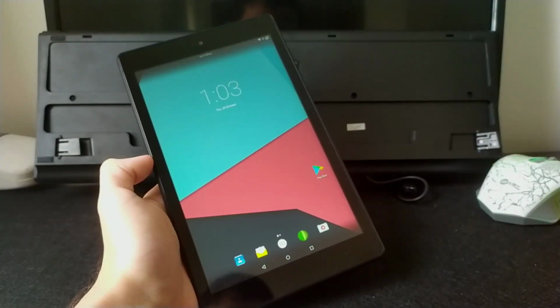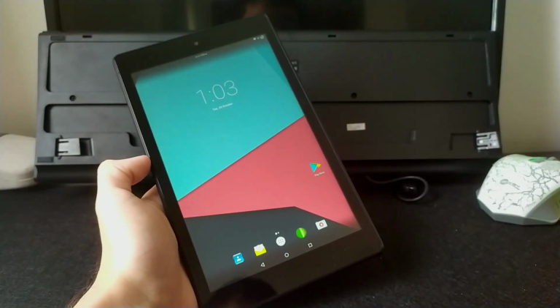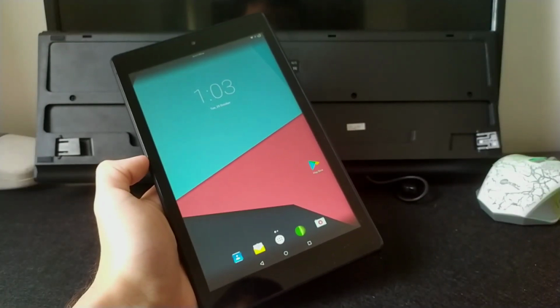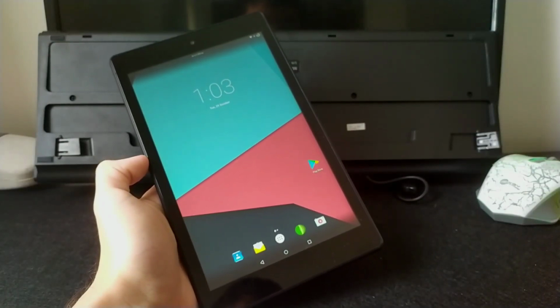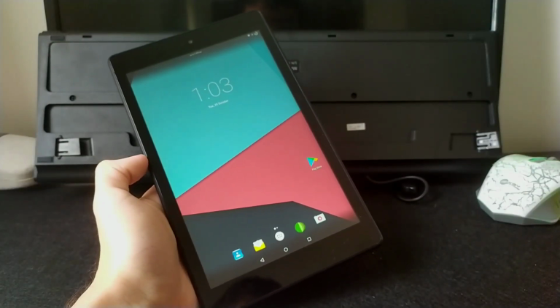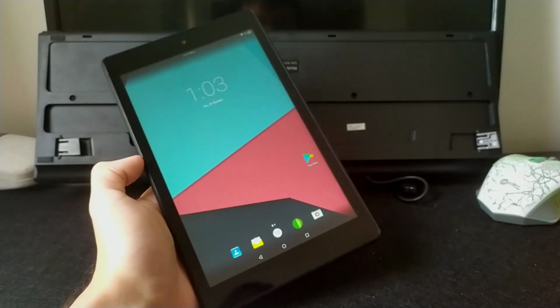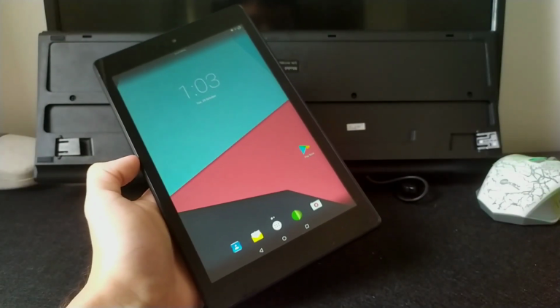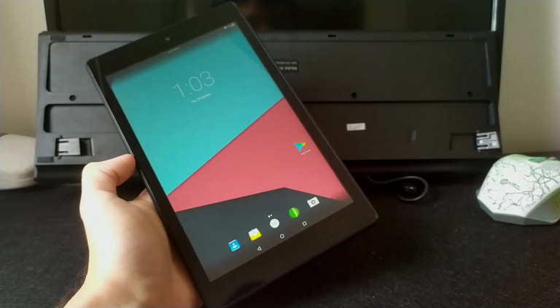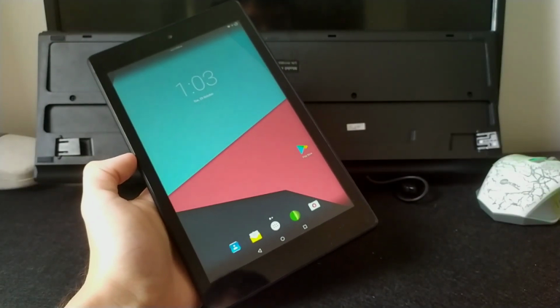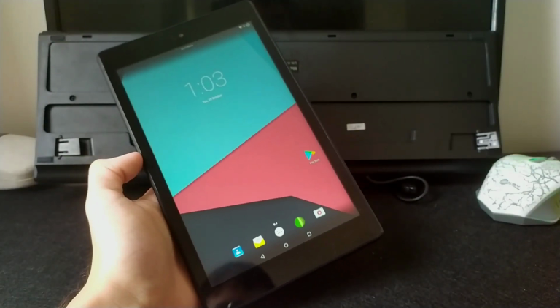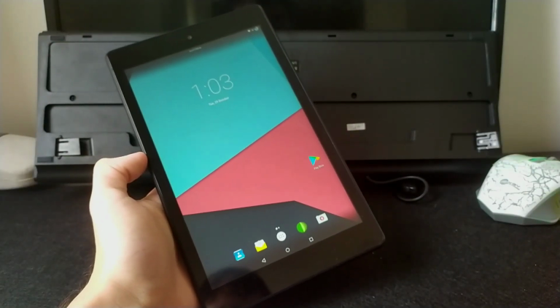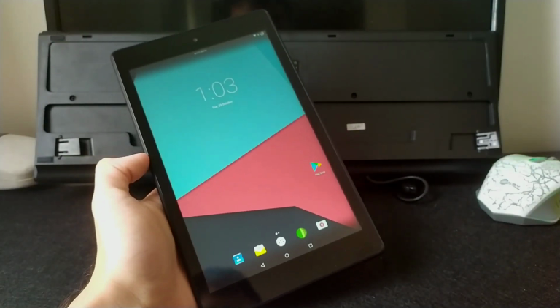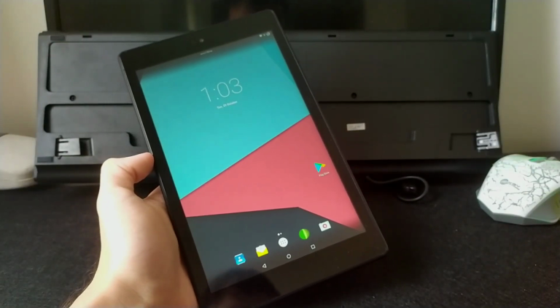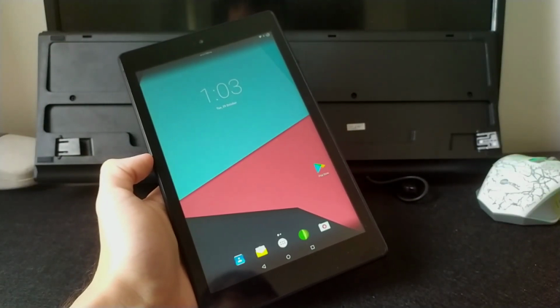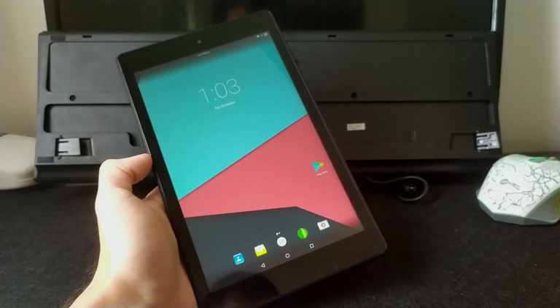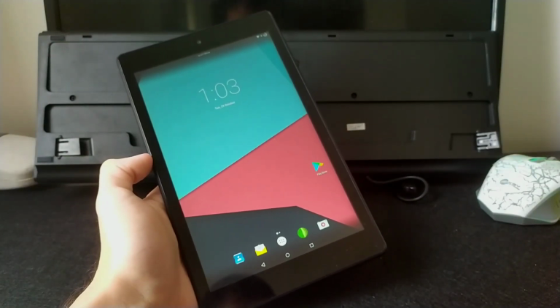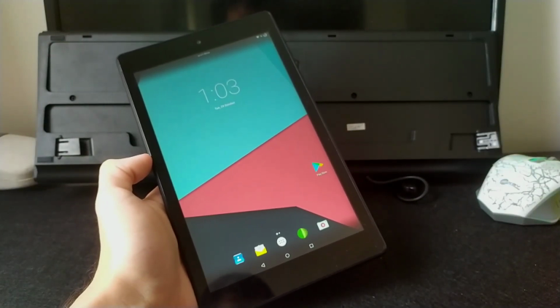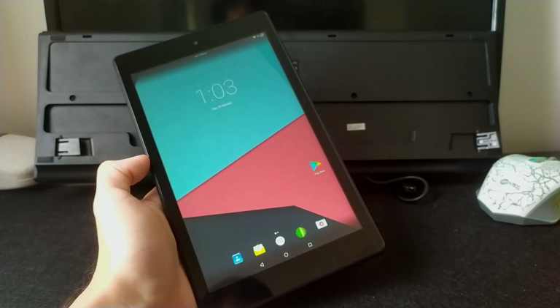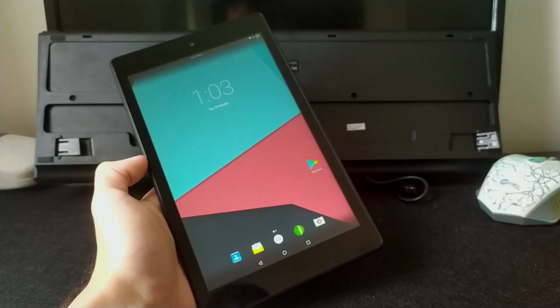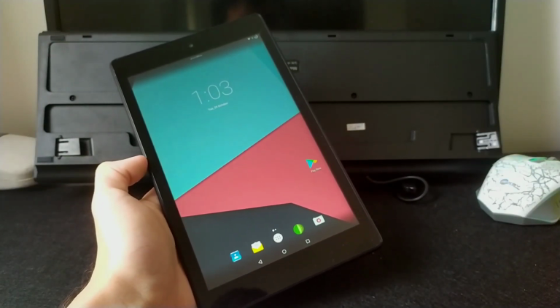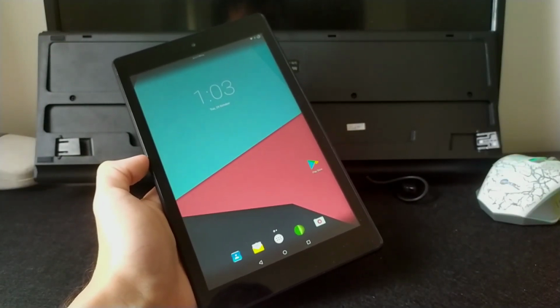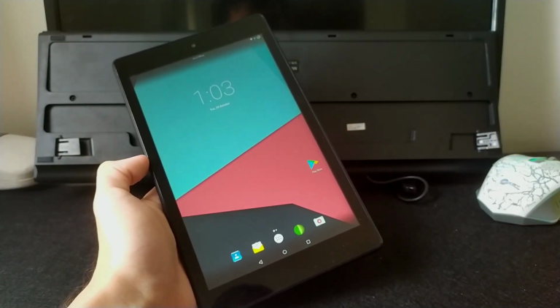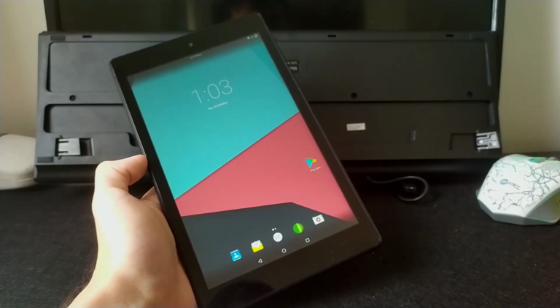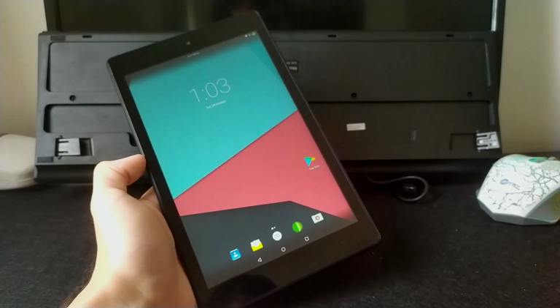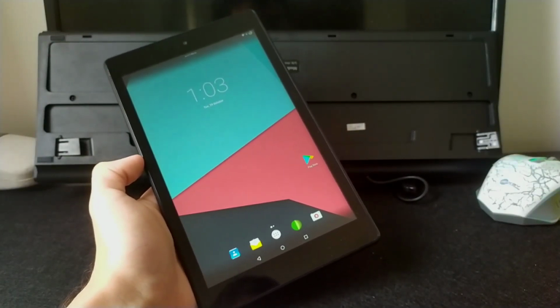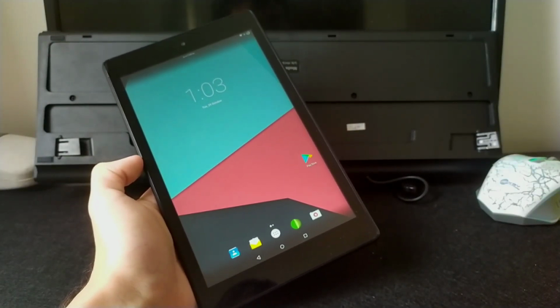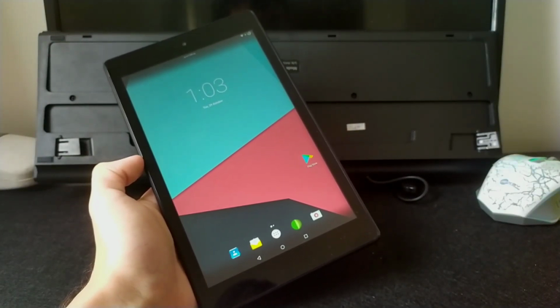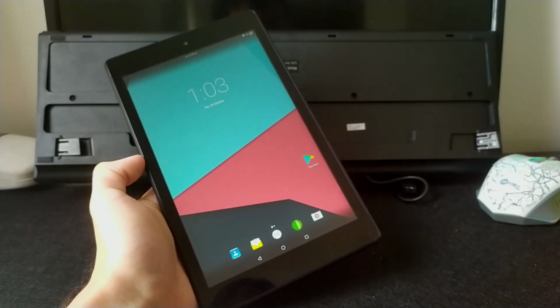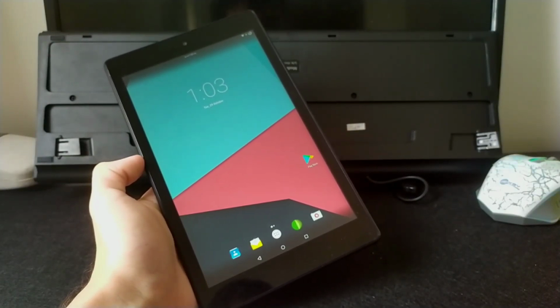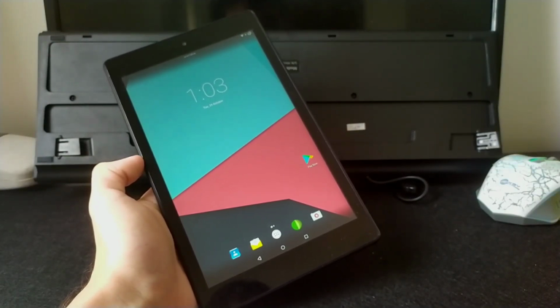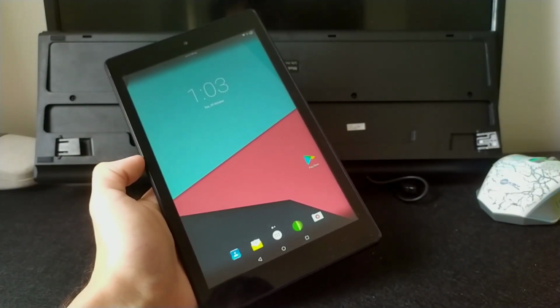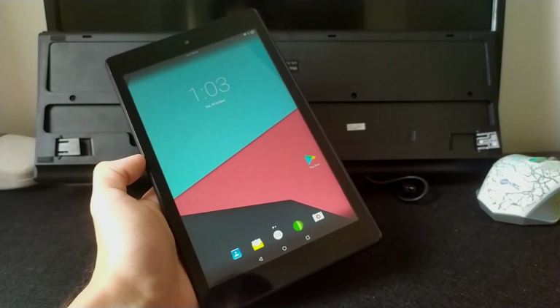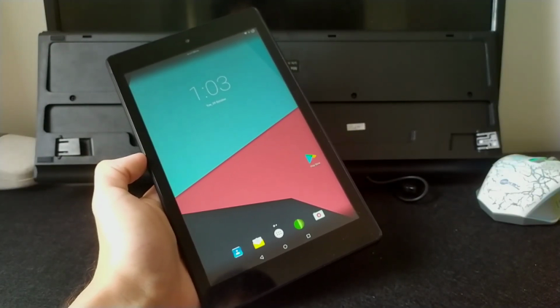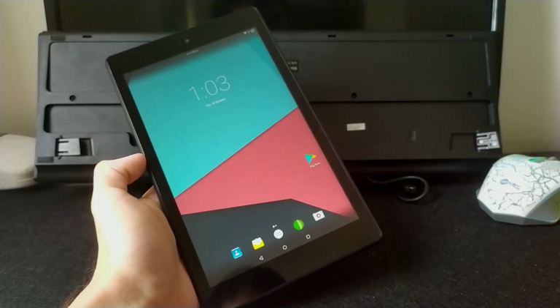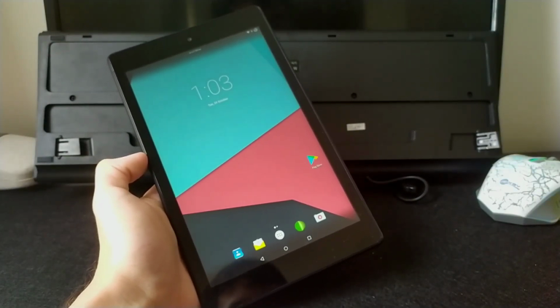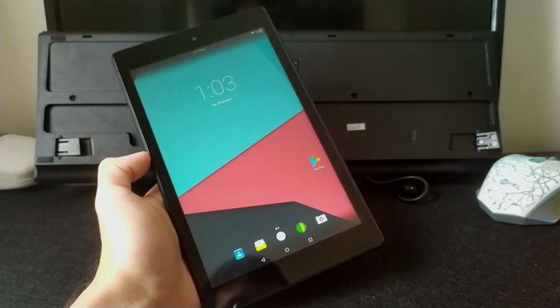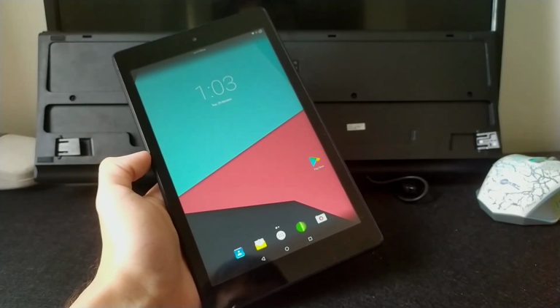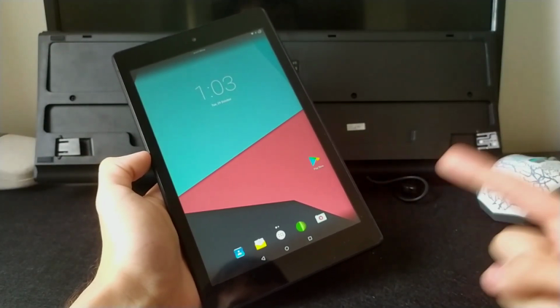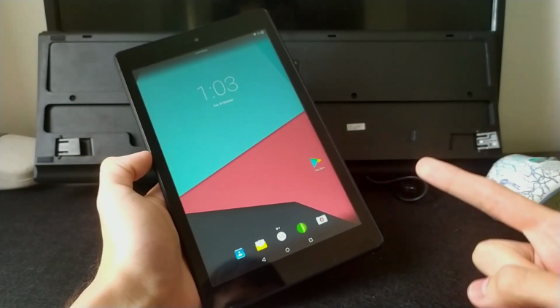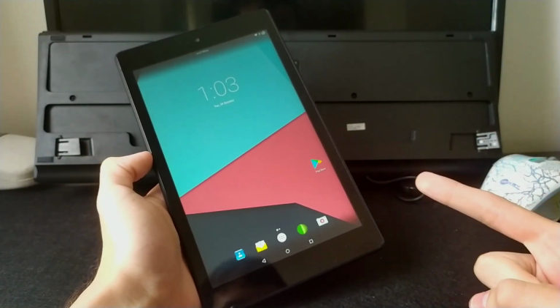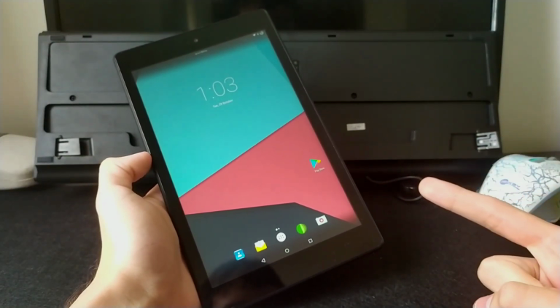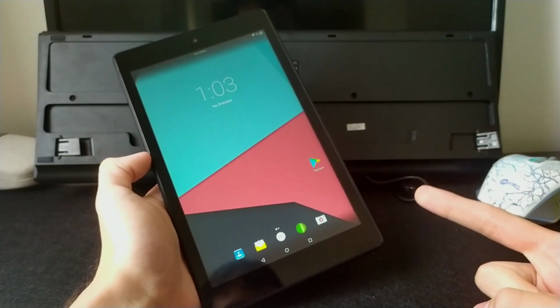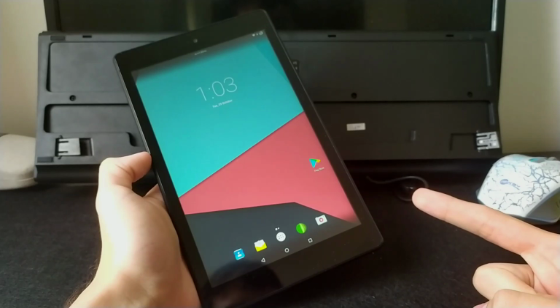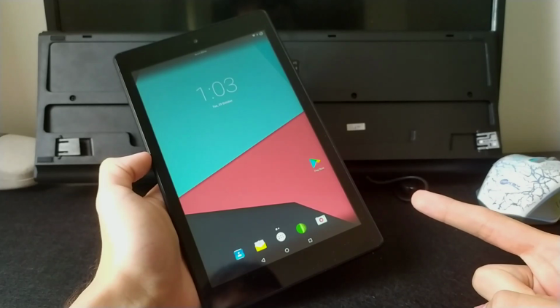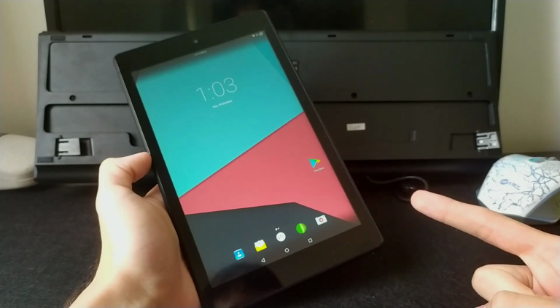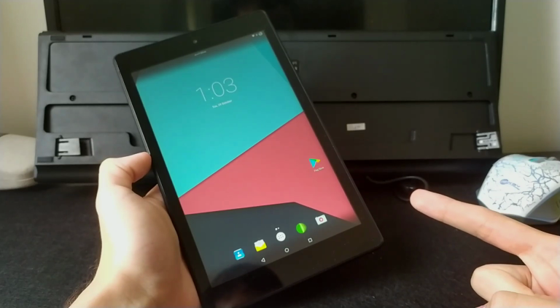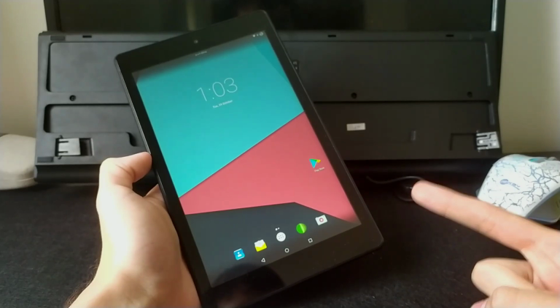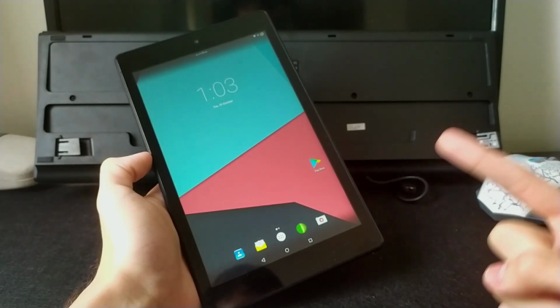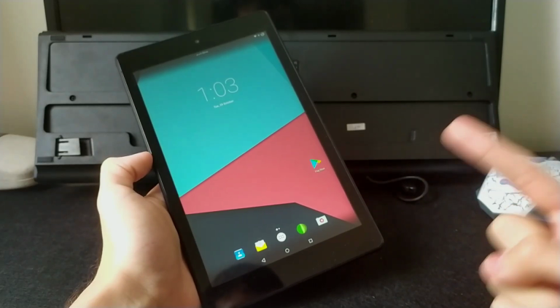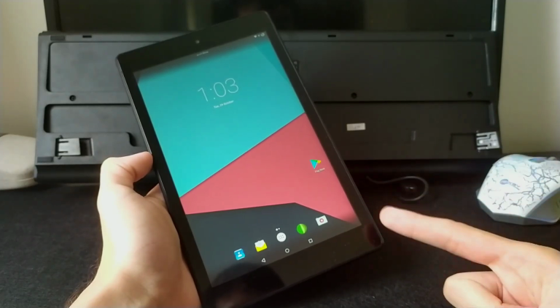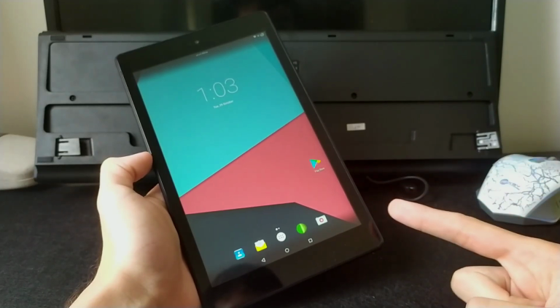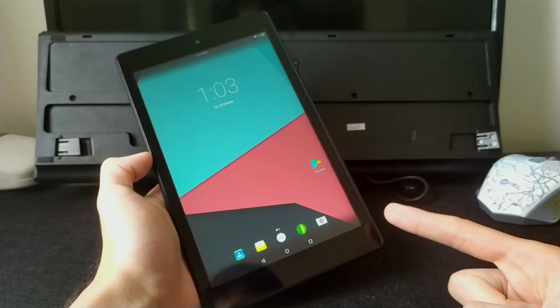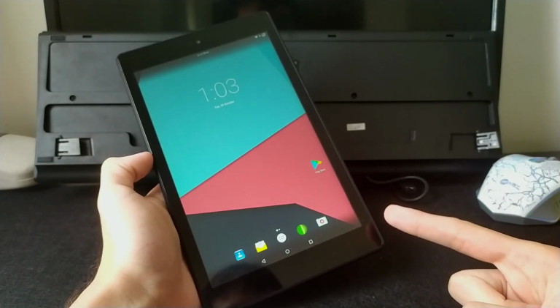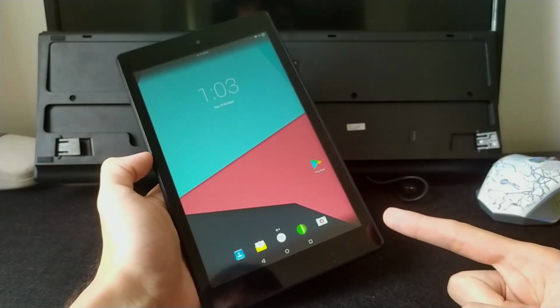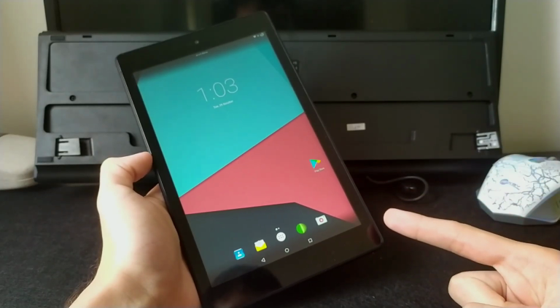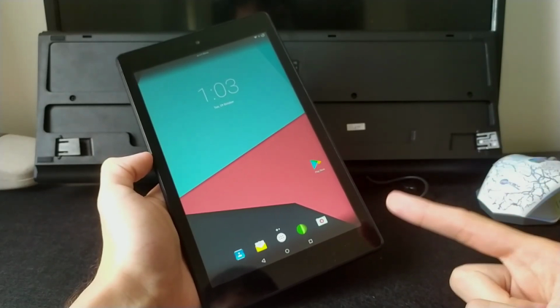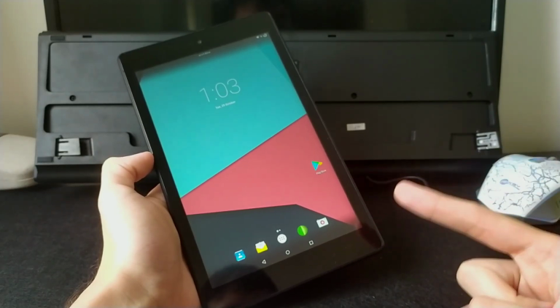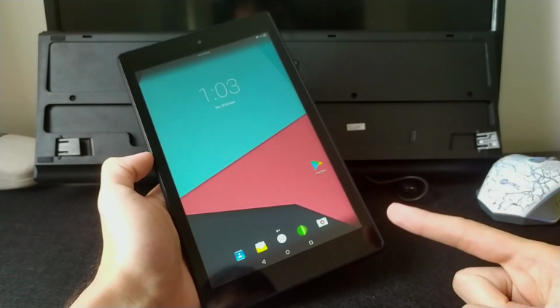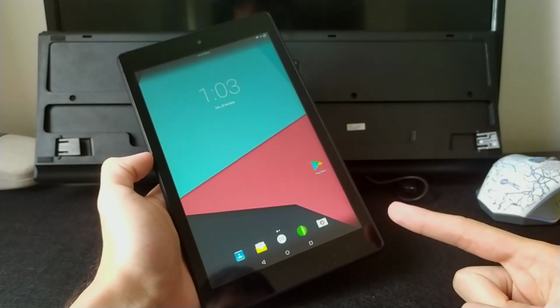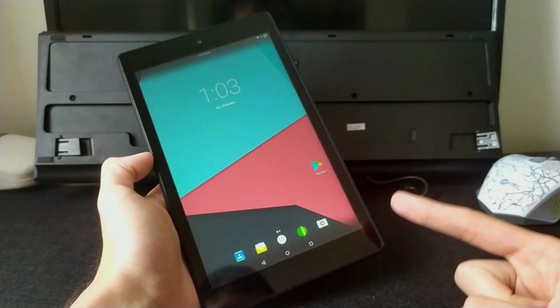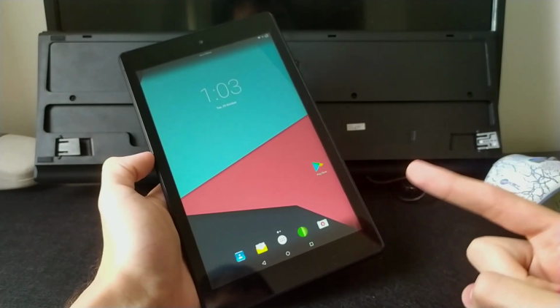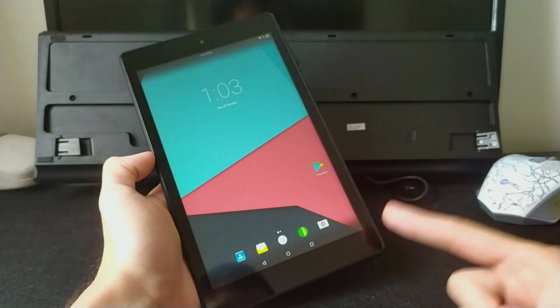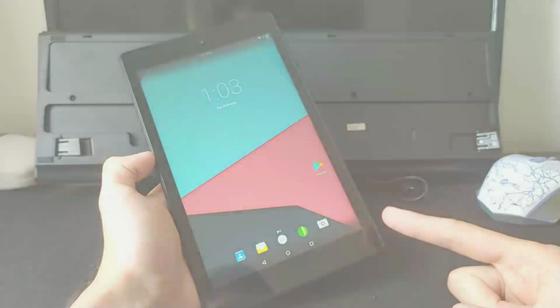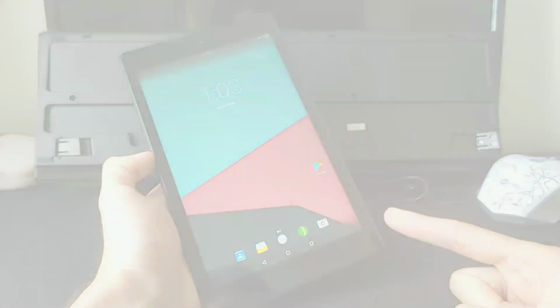Hi guys, my name is Zane and today I'm going to show you how to install Lineage OS on the Fire HD 8.